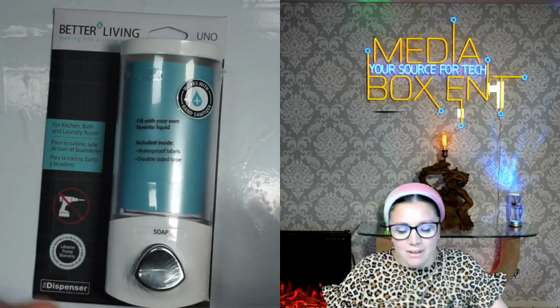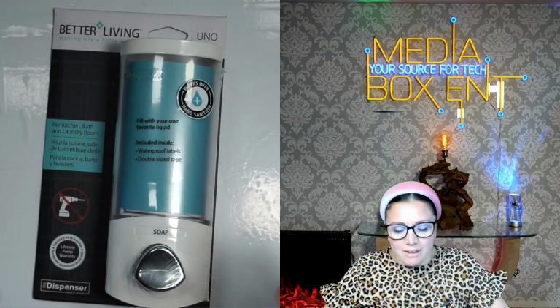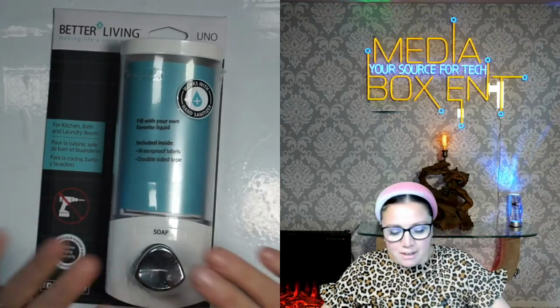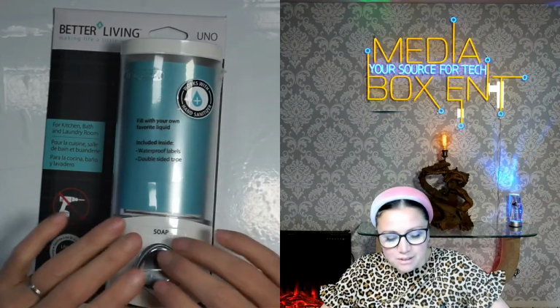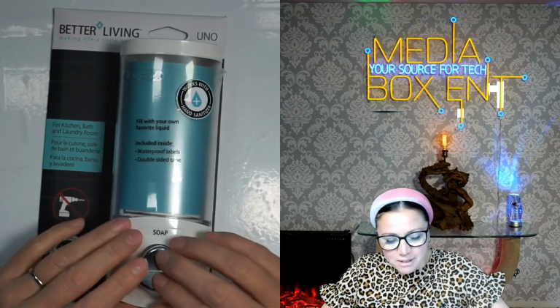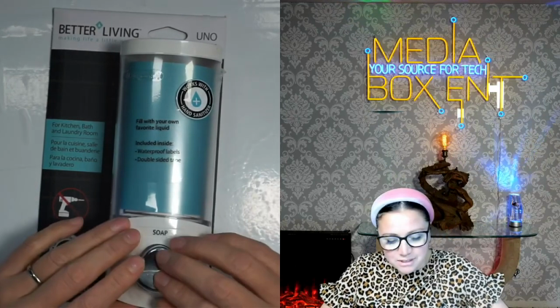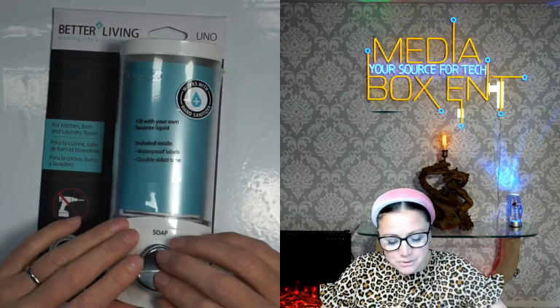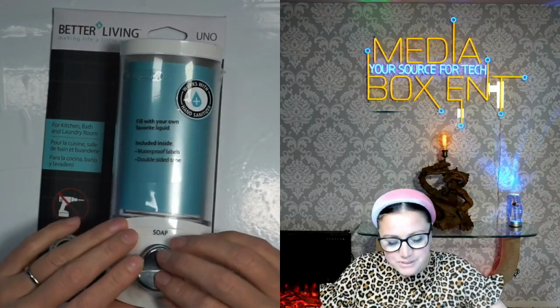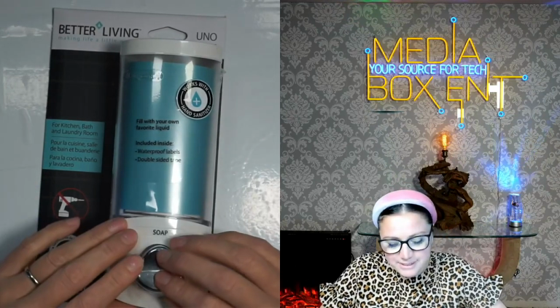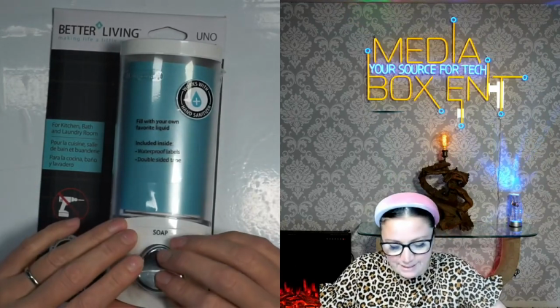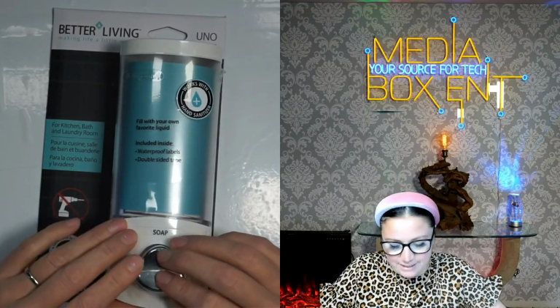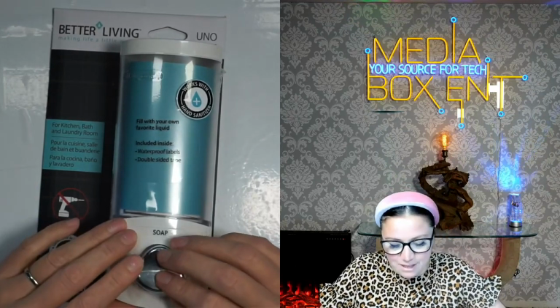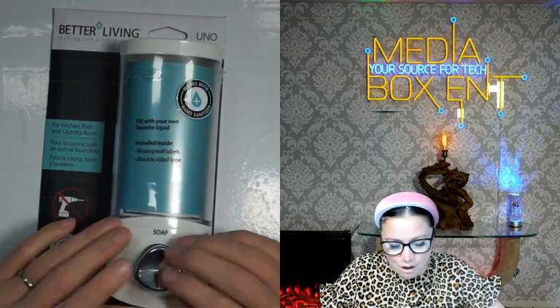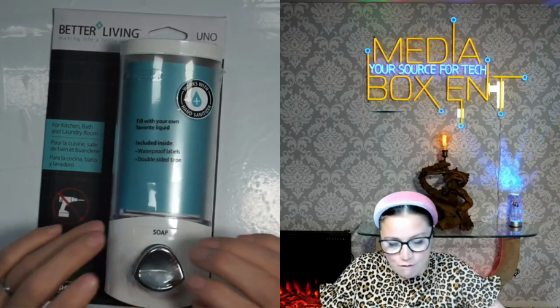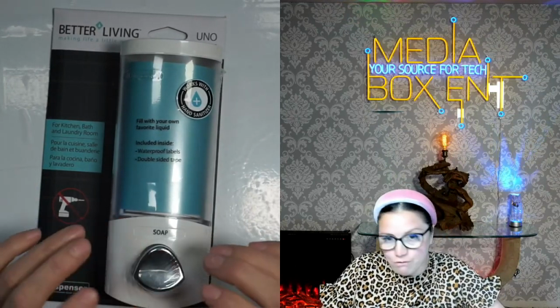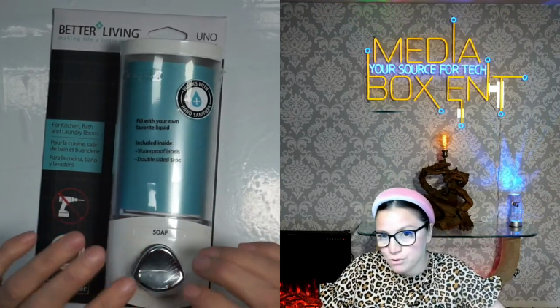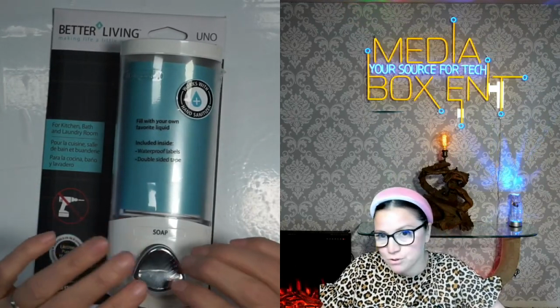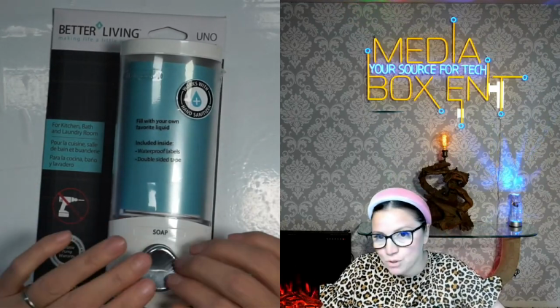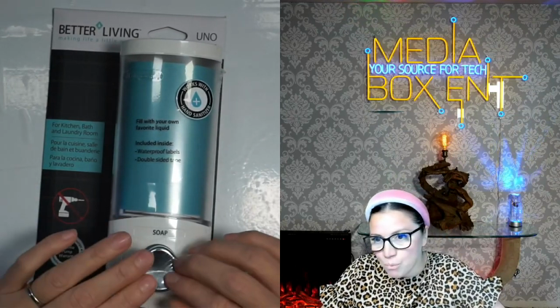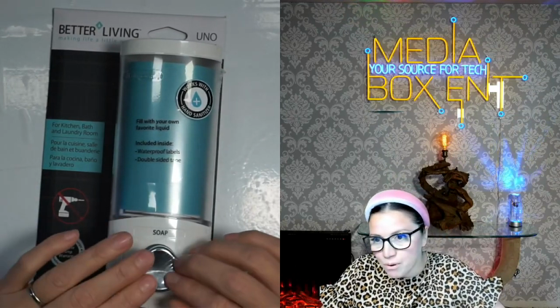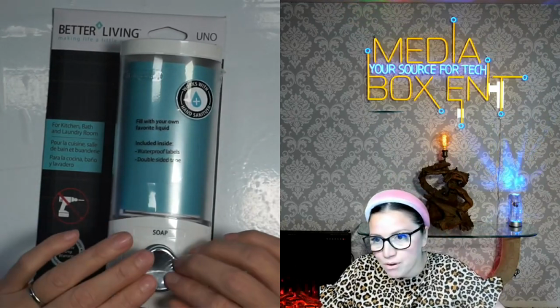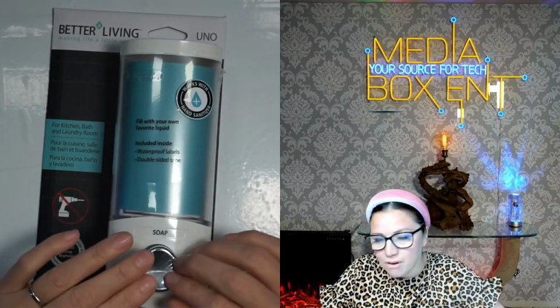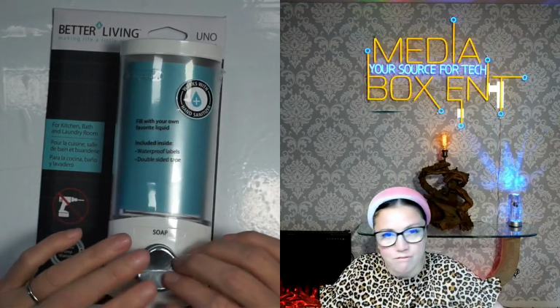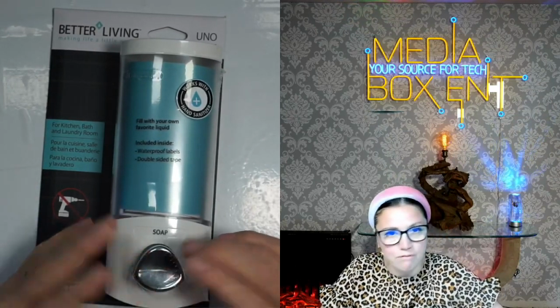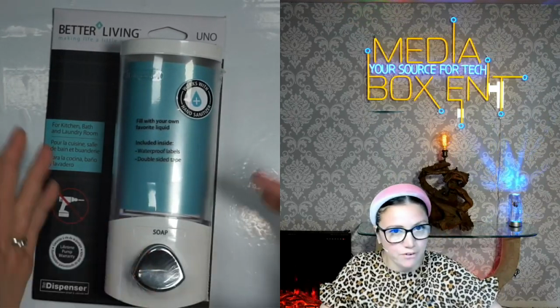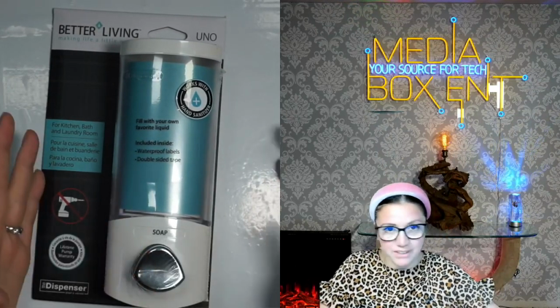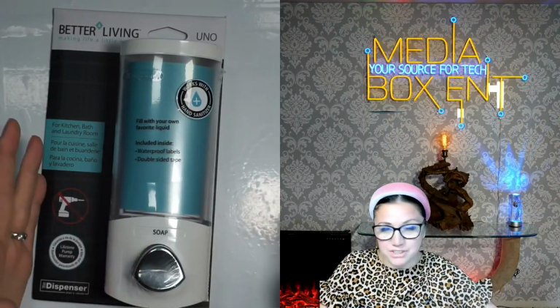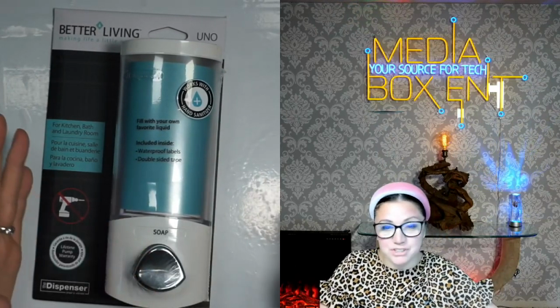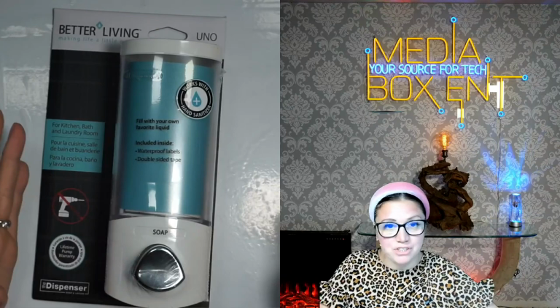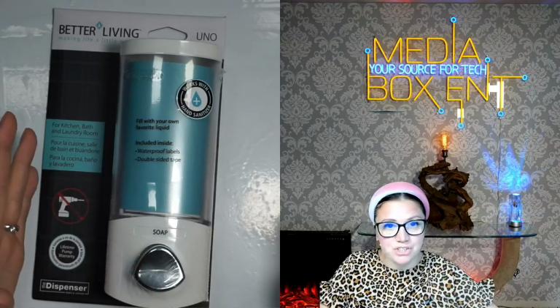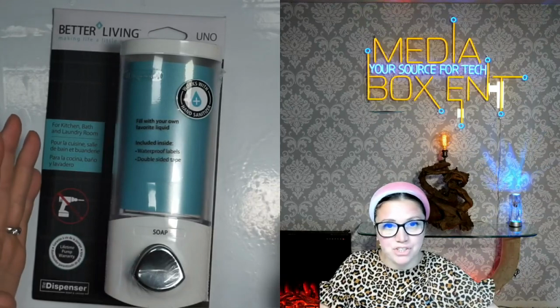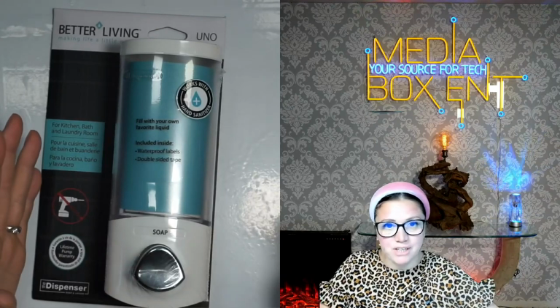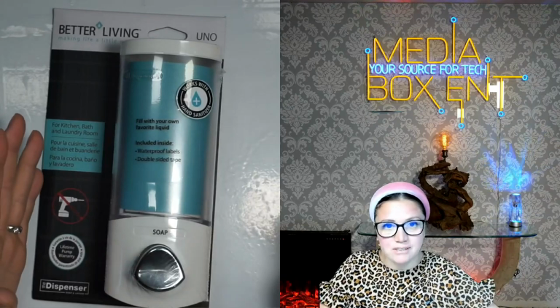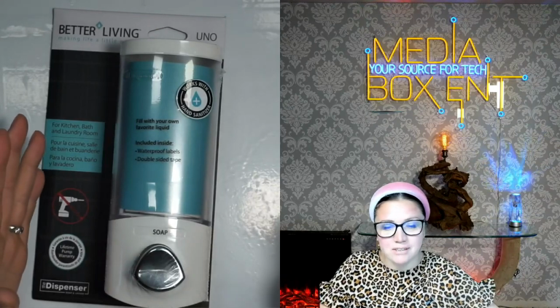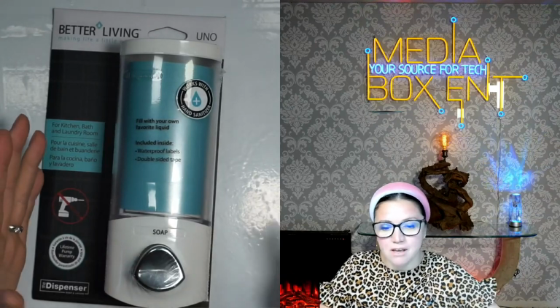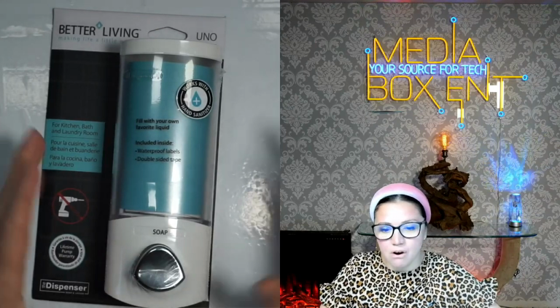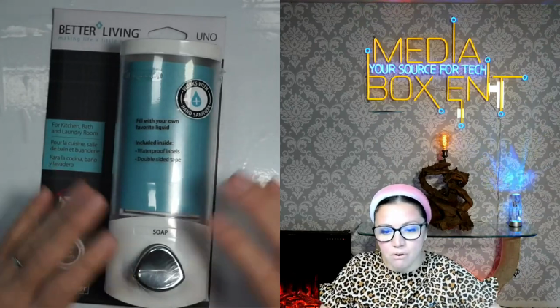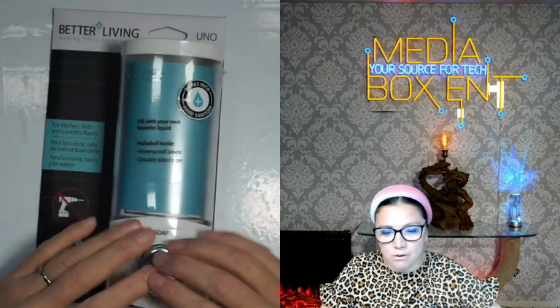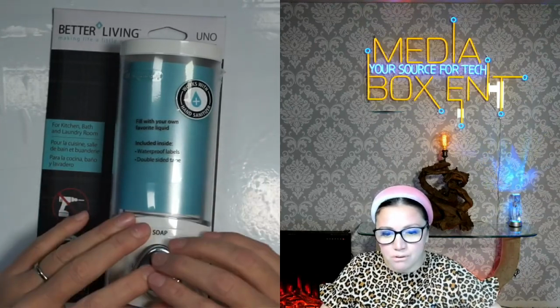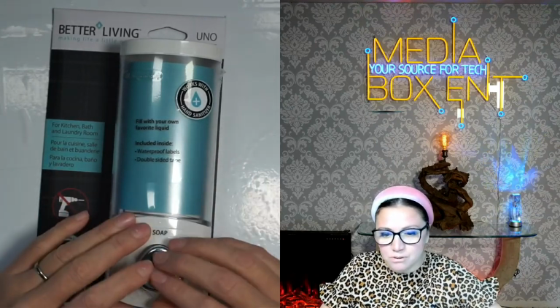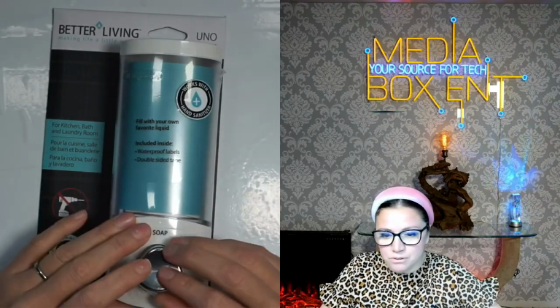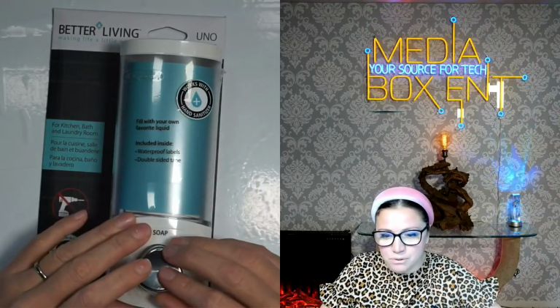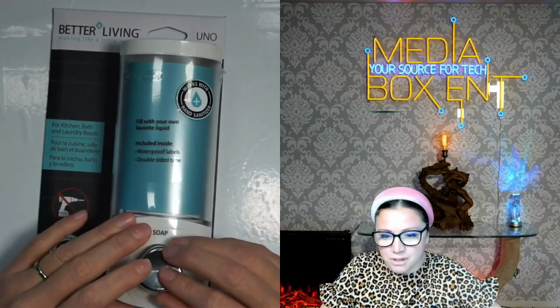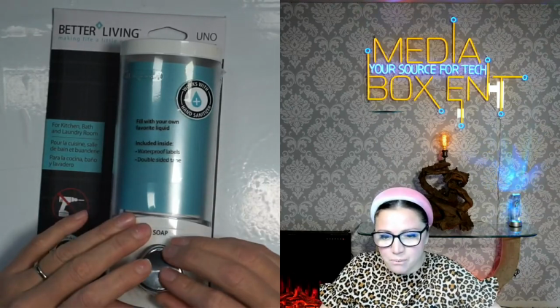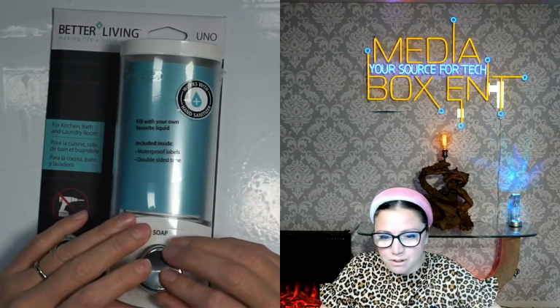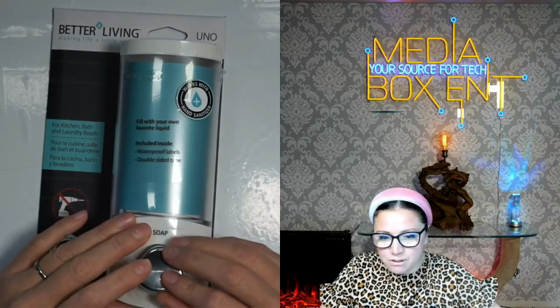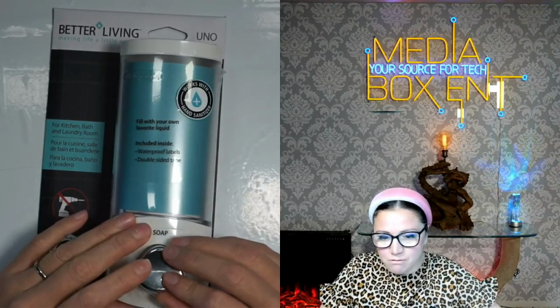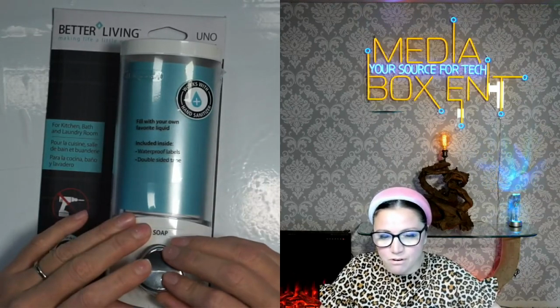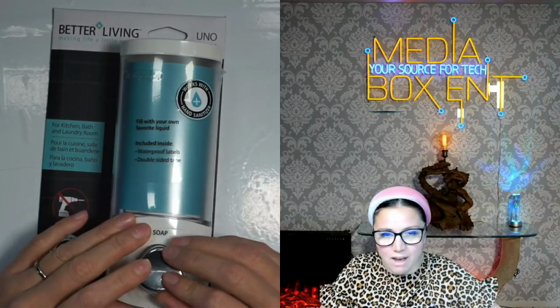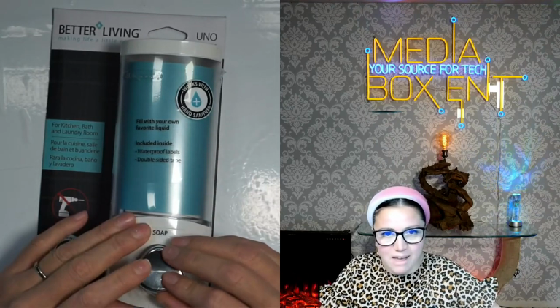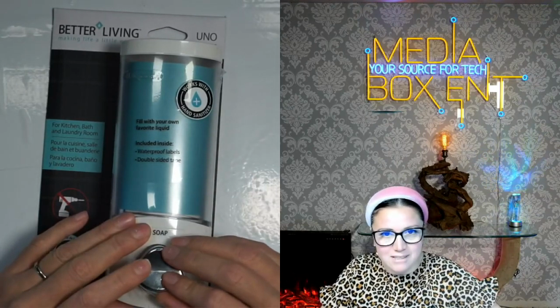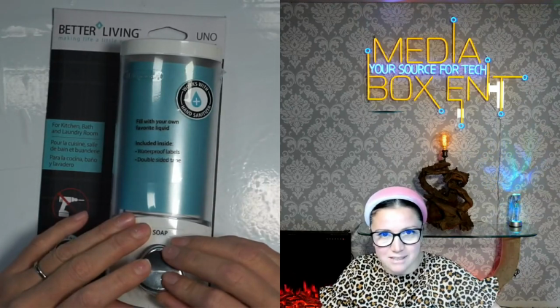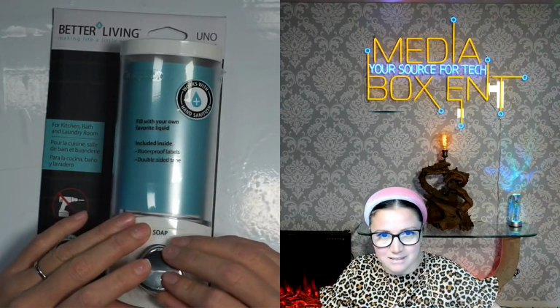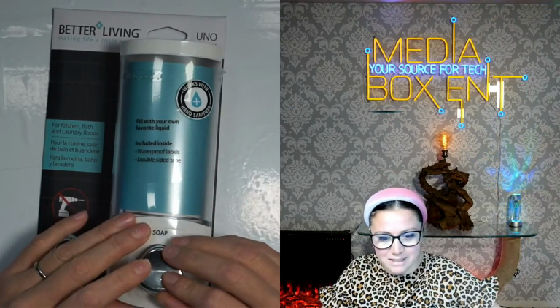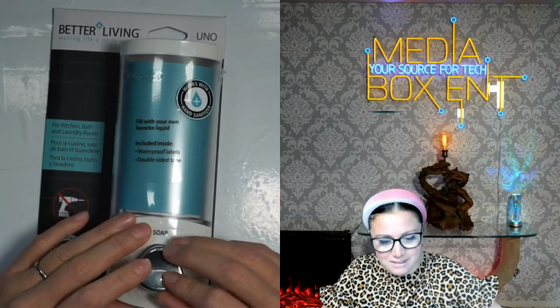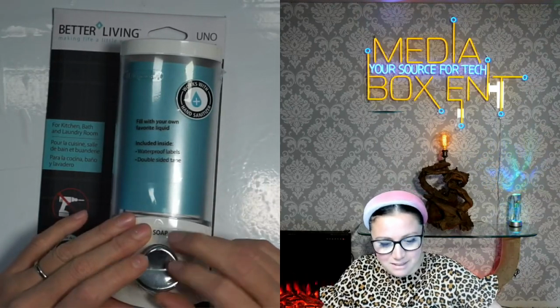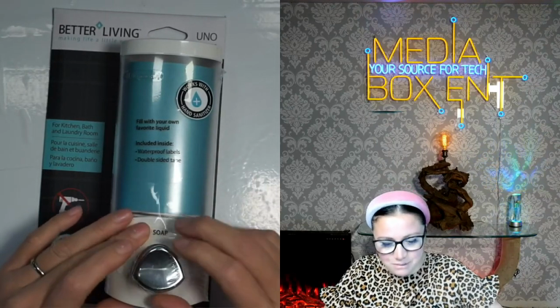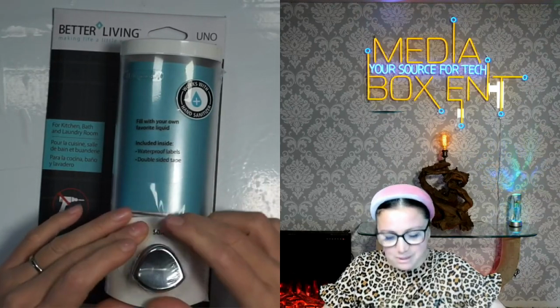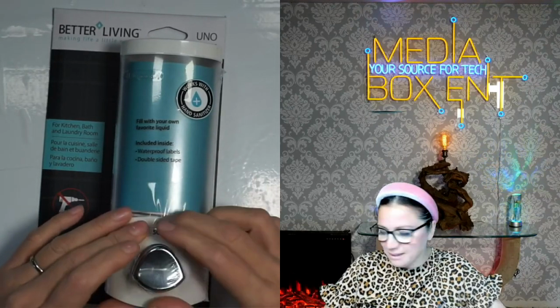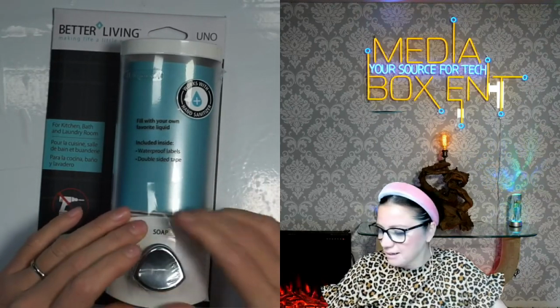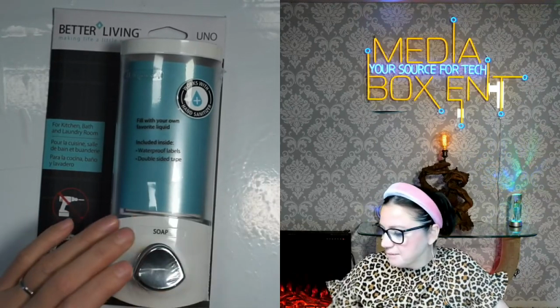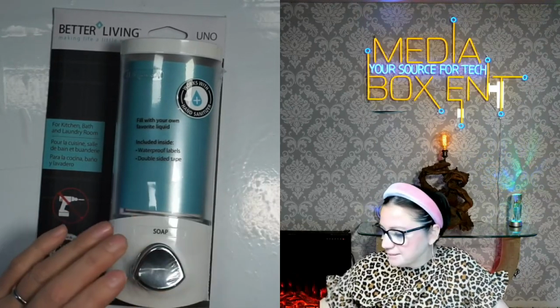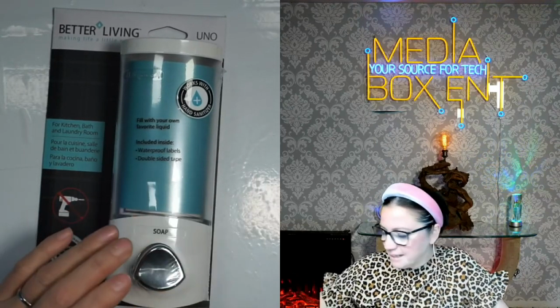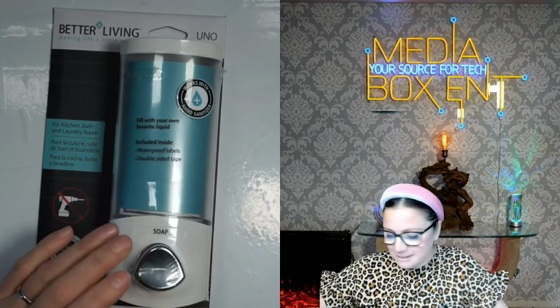You can use this for soap, for detergent, or also for hand sanitizer as well. How about that?